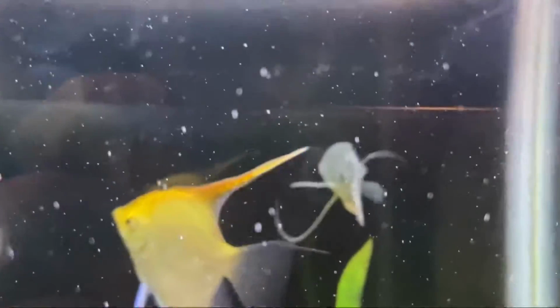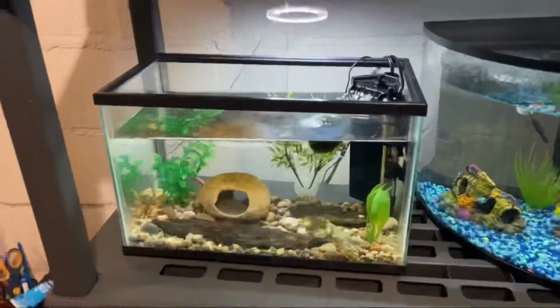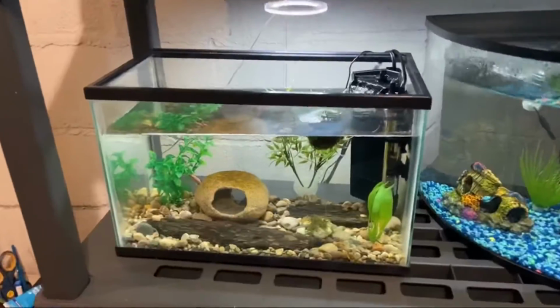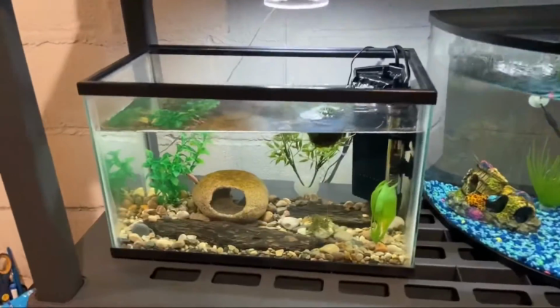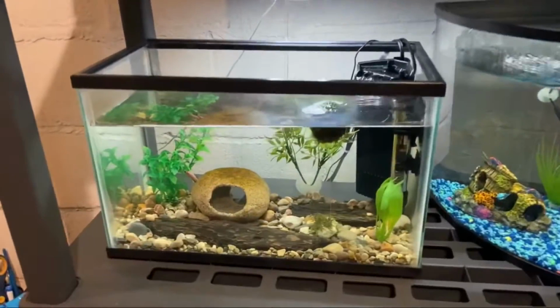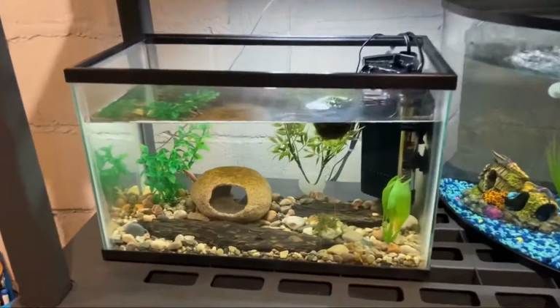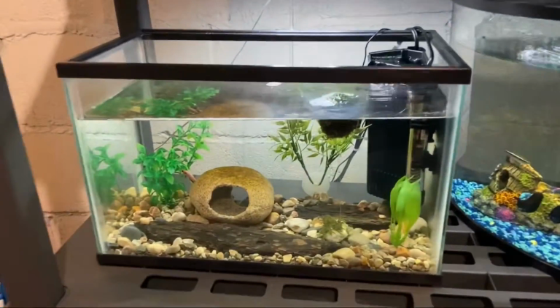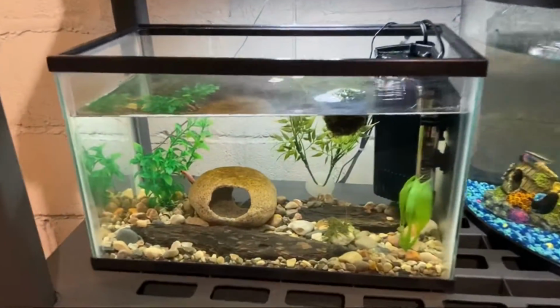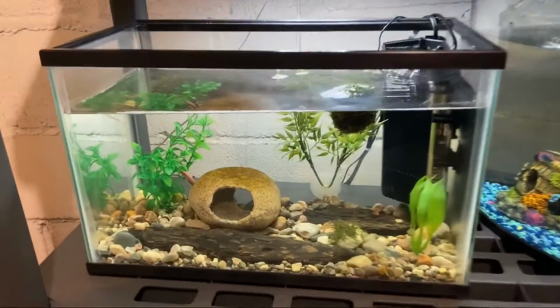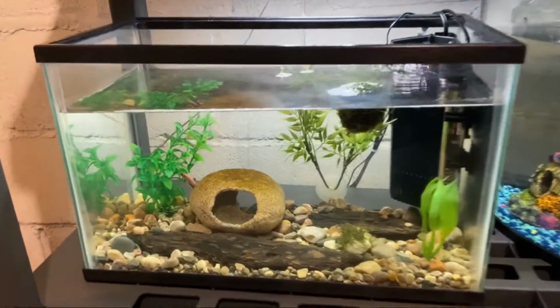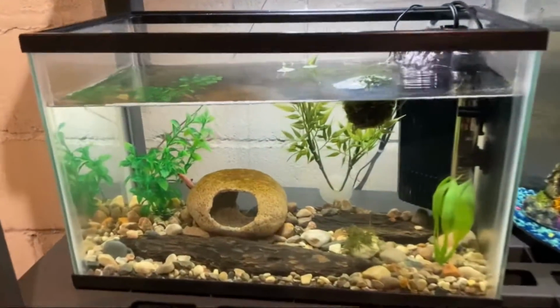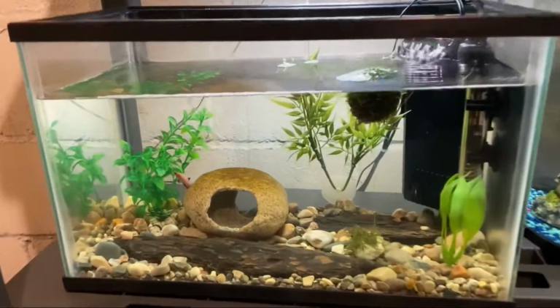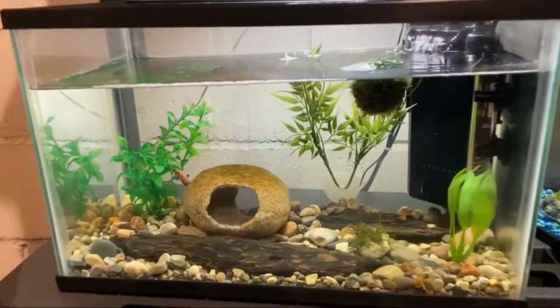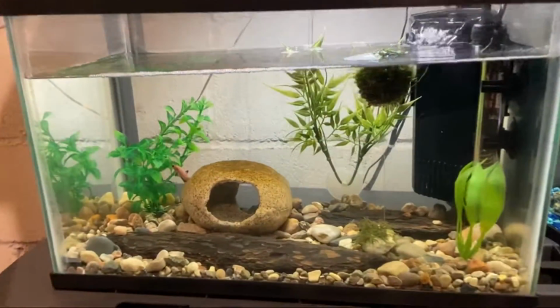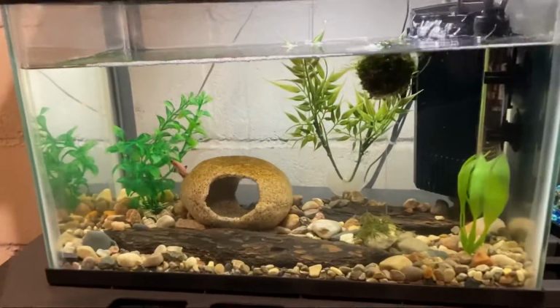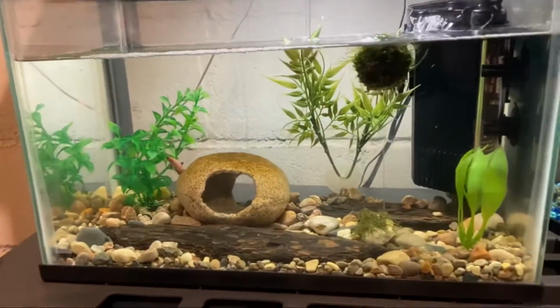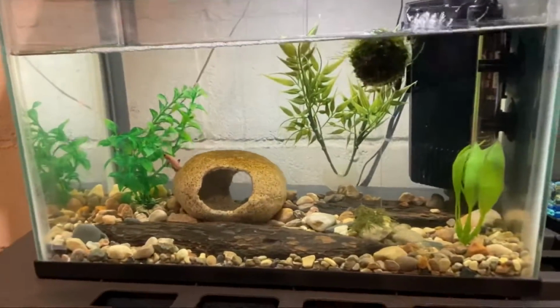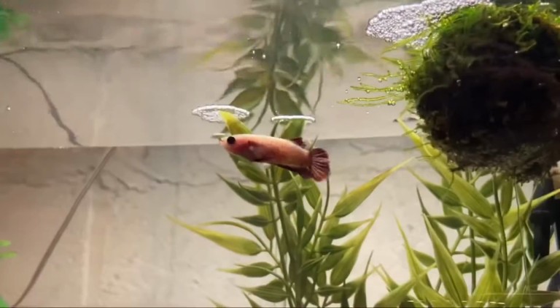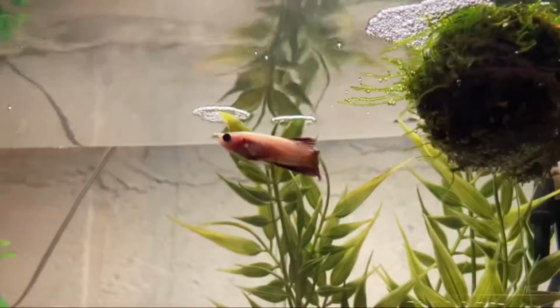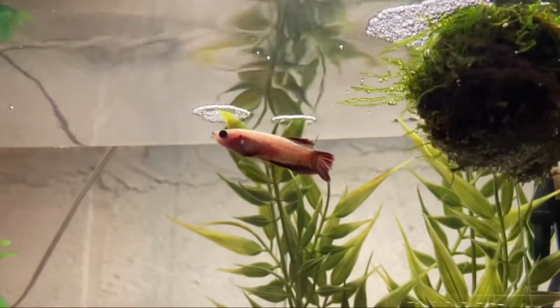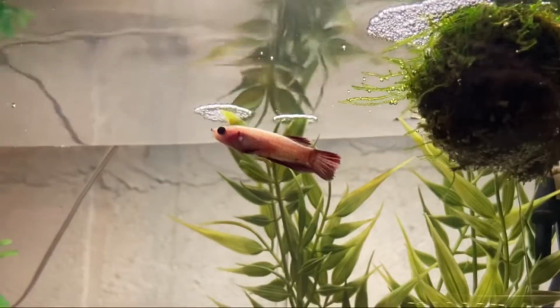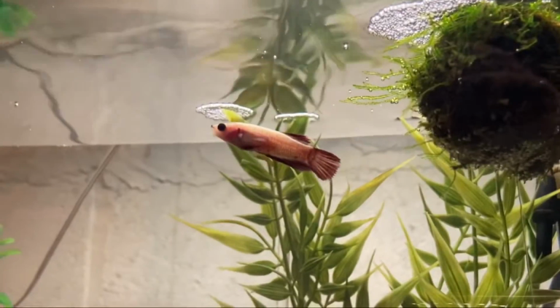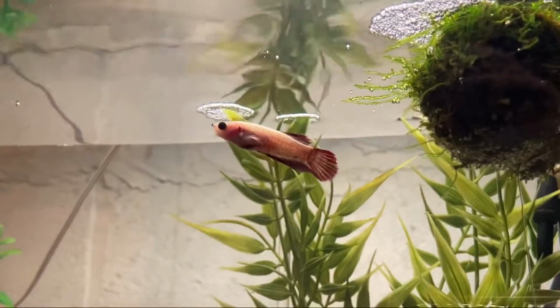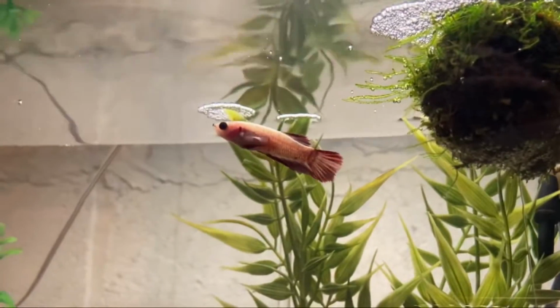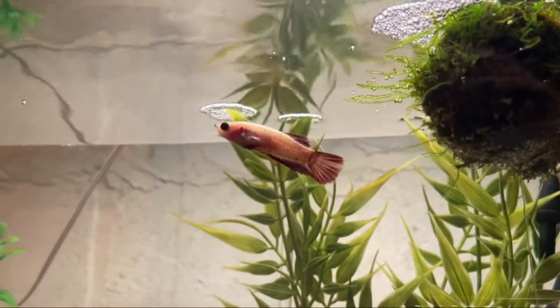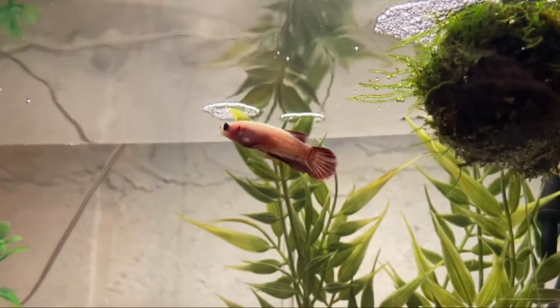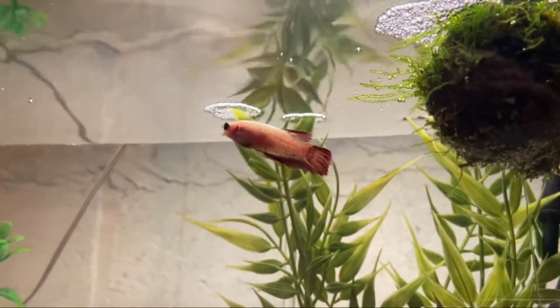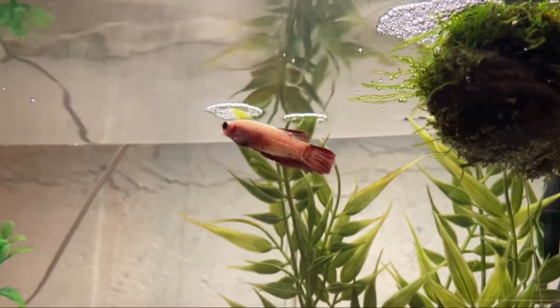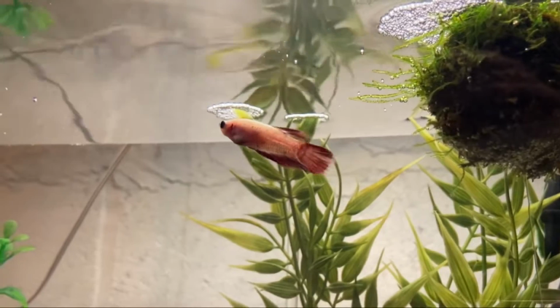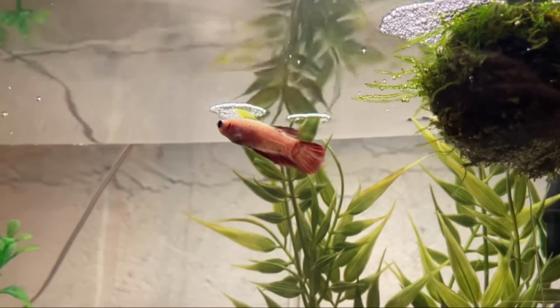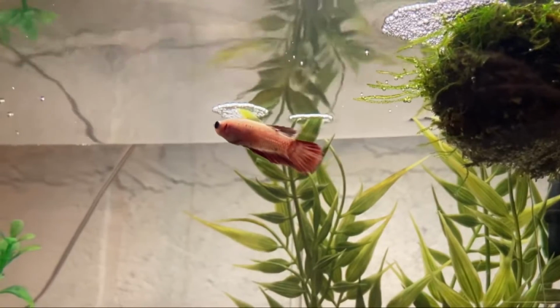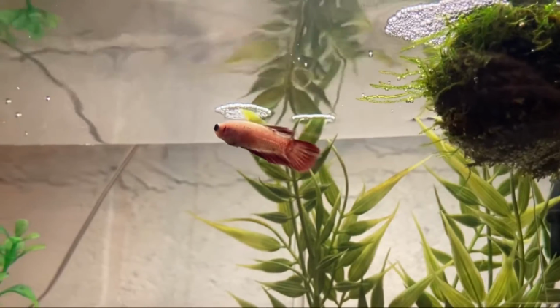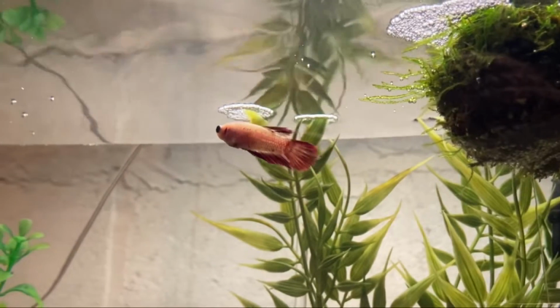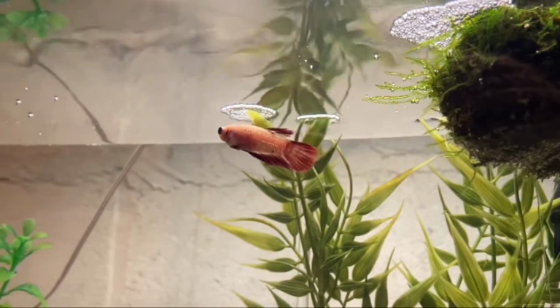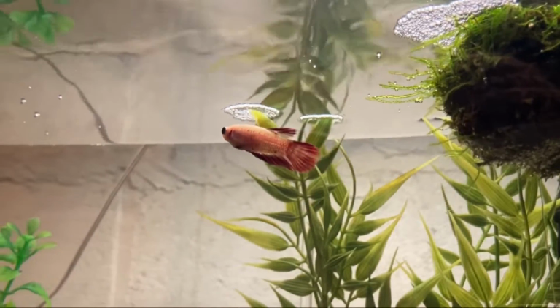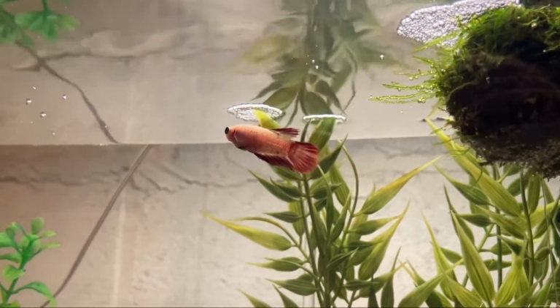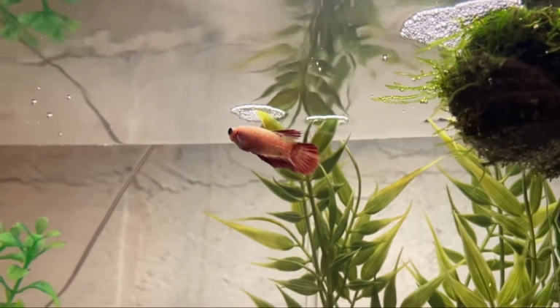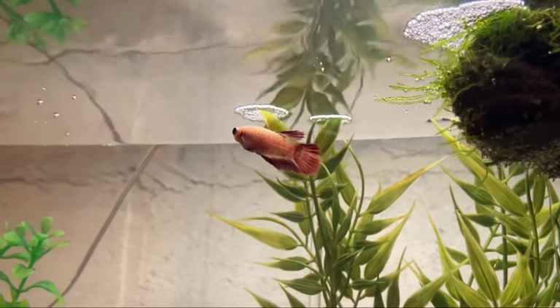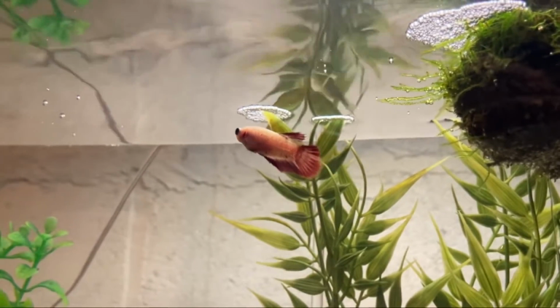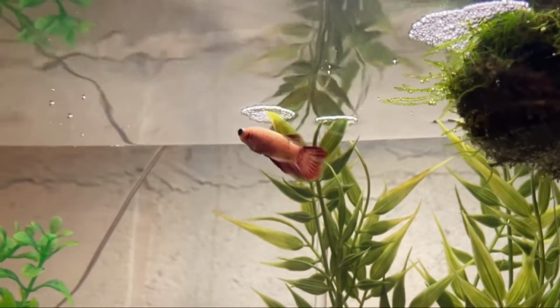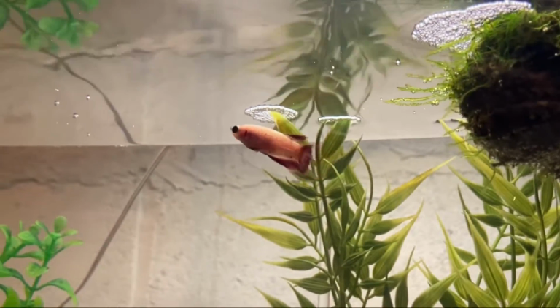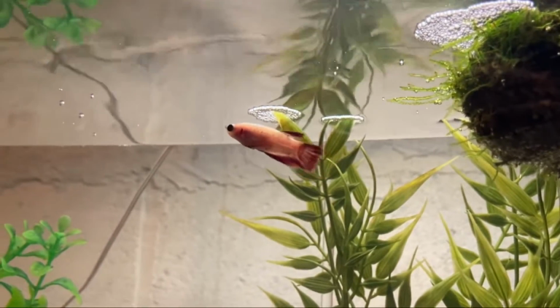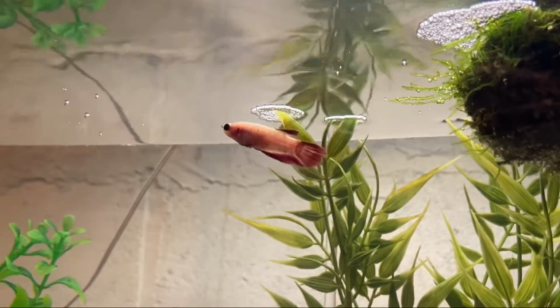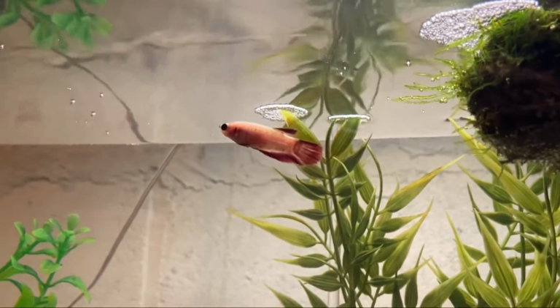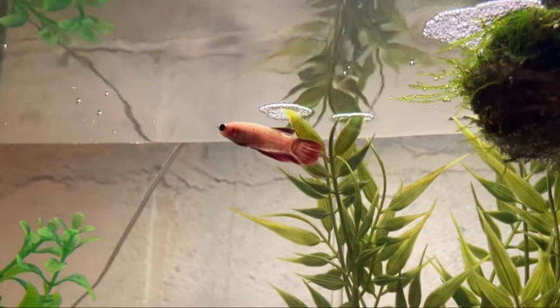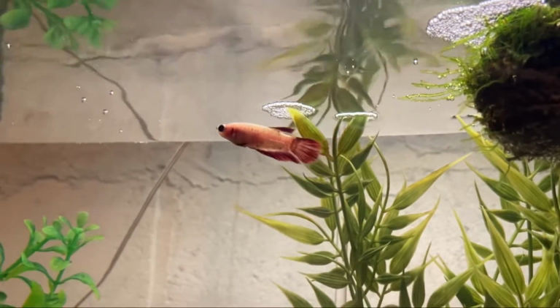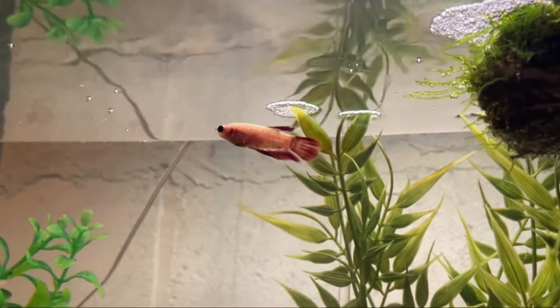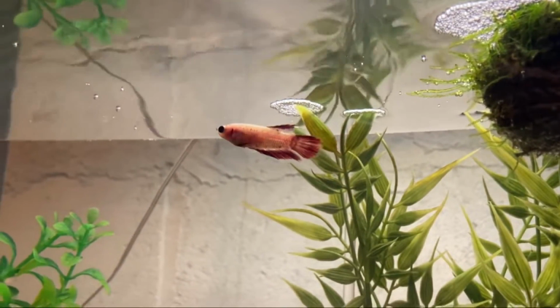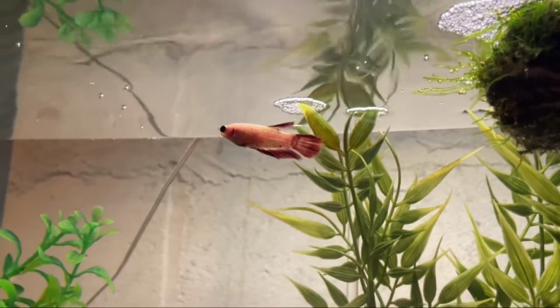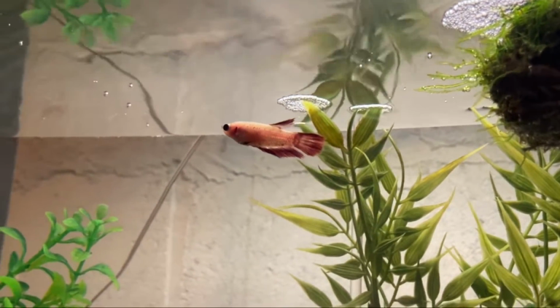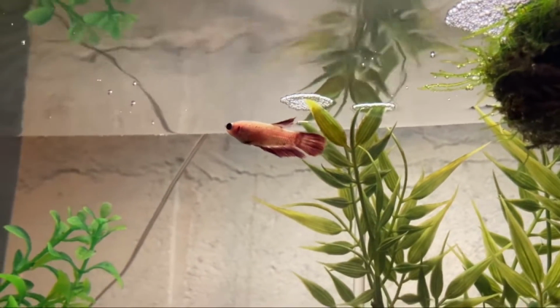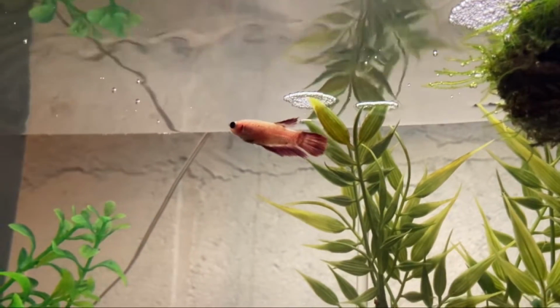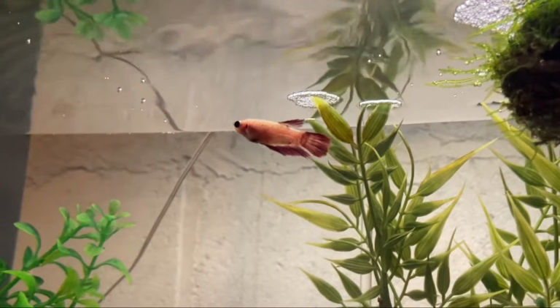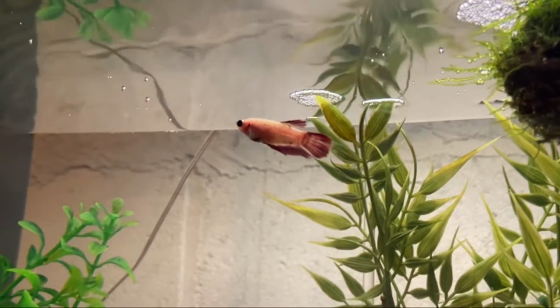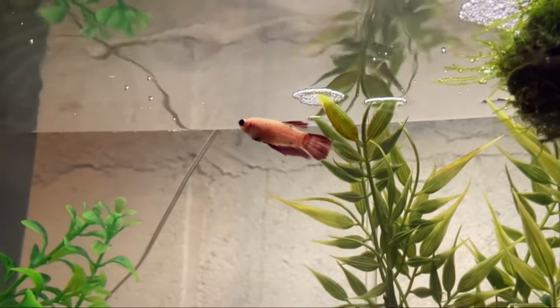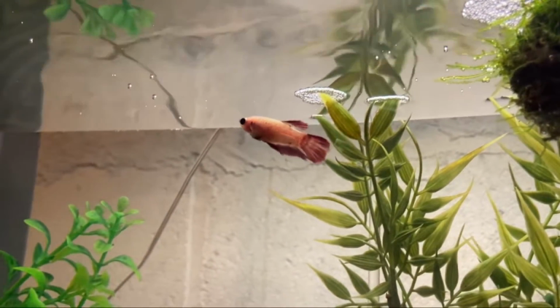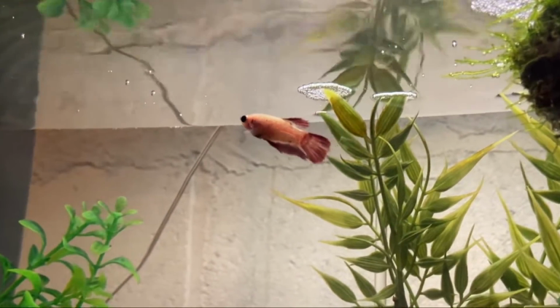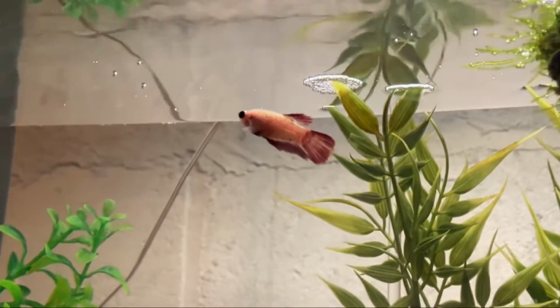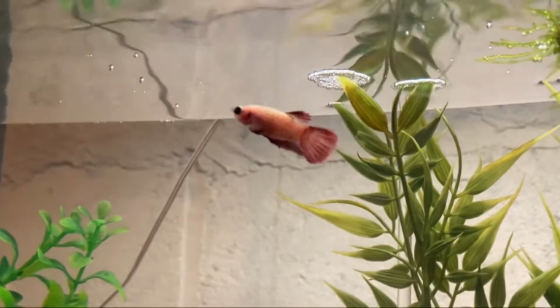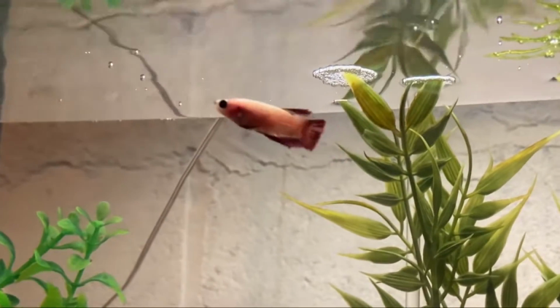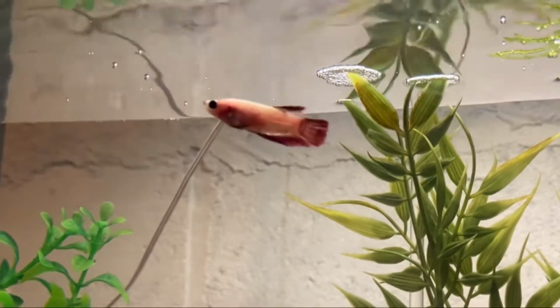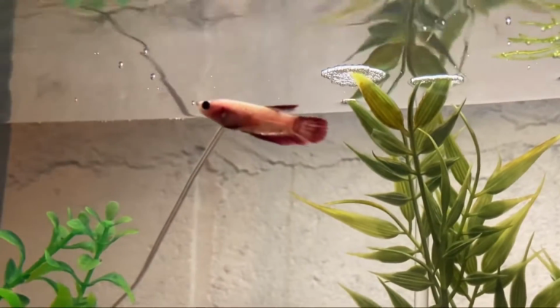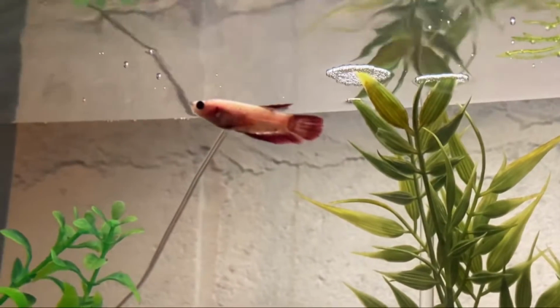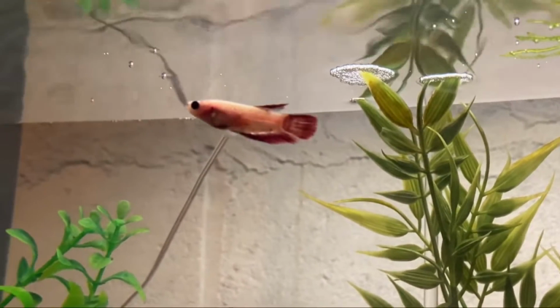The next small update is on the 5 gallon betta tank. She's been doing really good since the incident with the other betta and has almost made a full recovery.